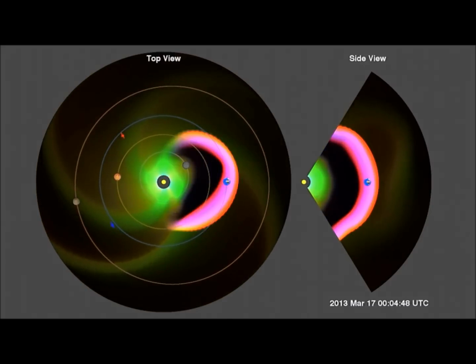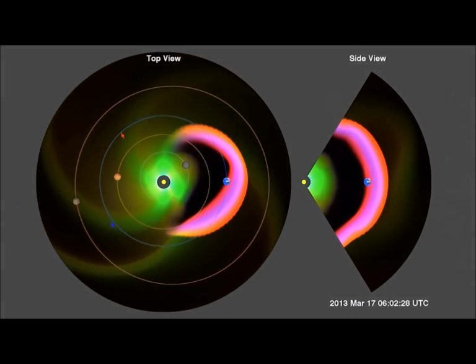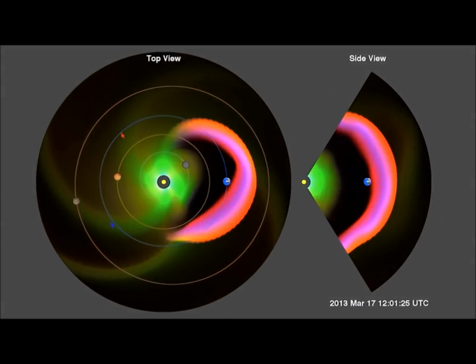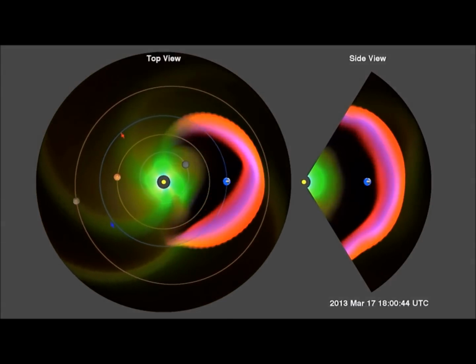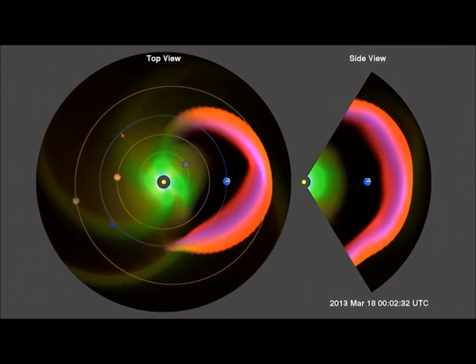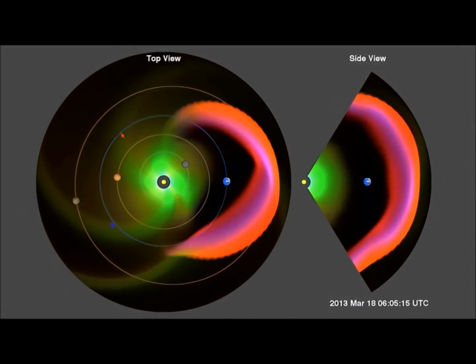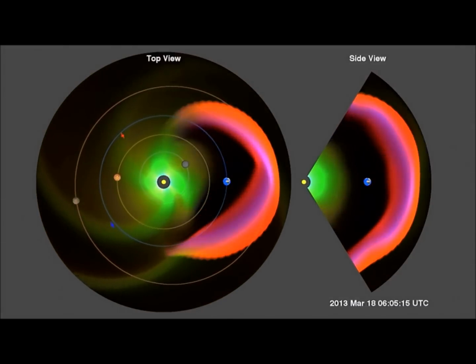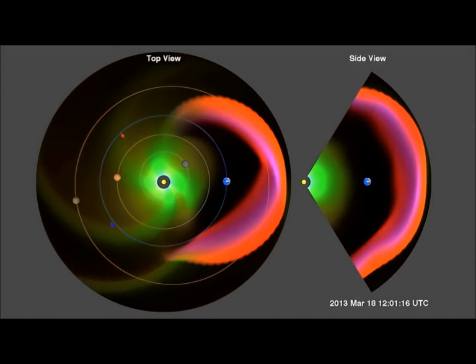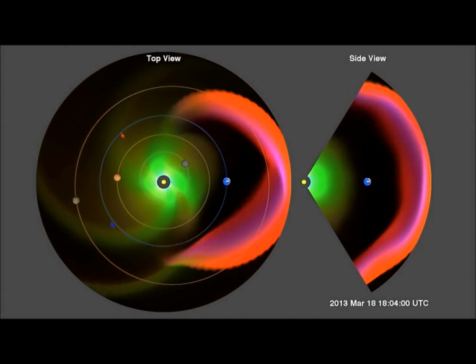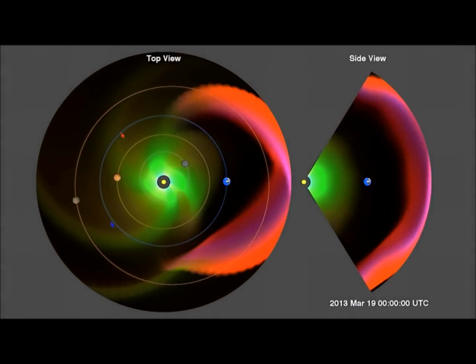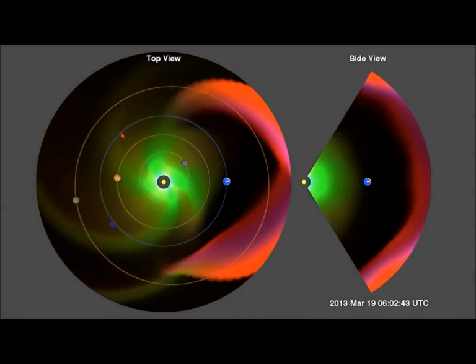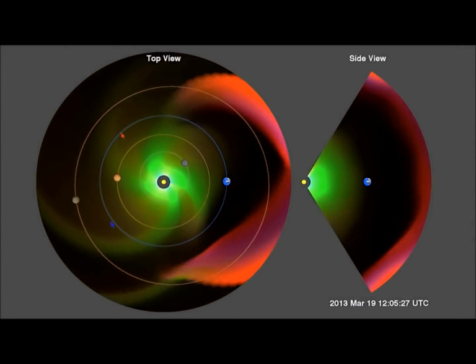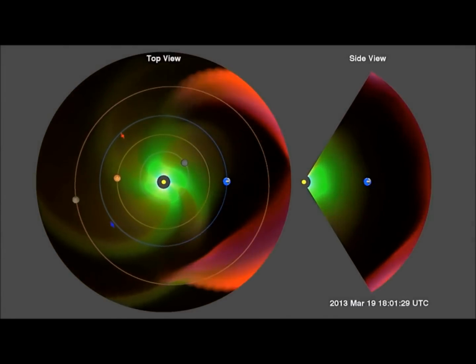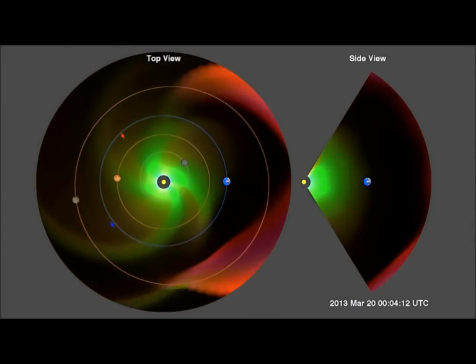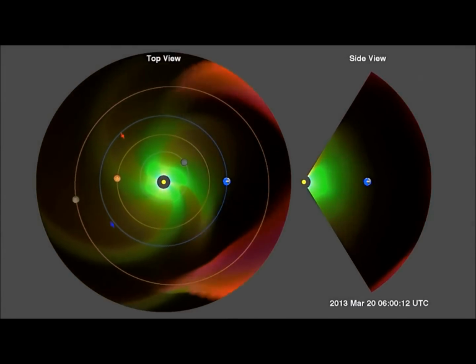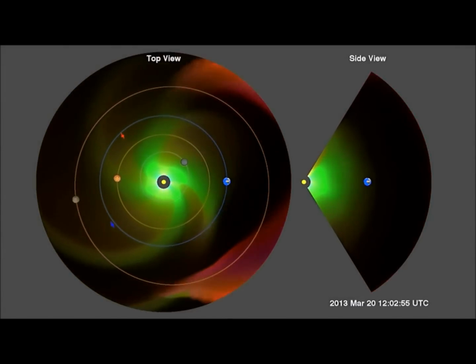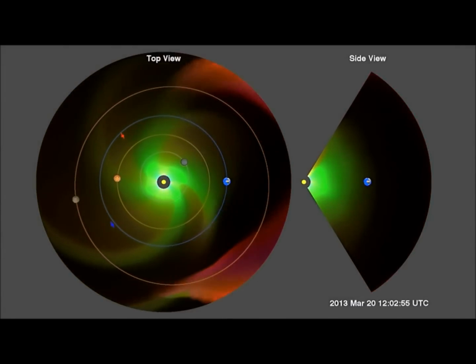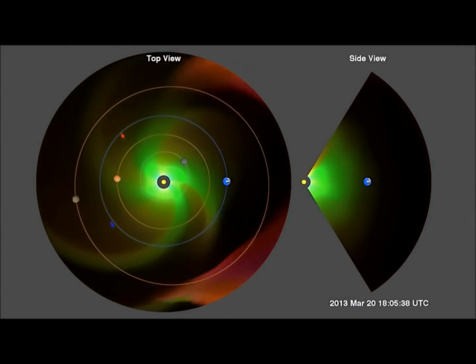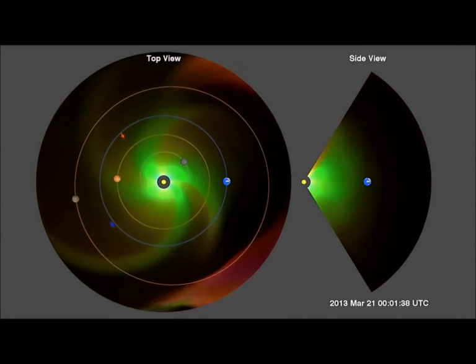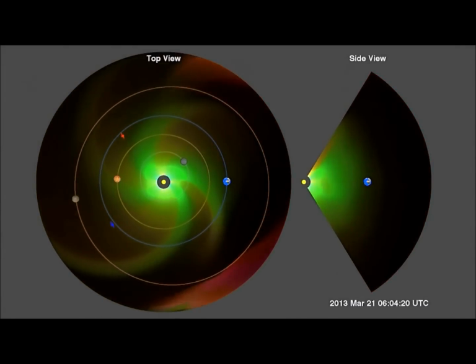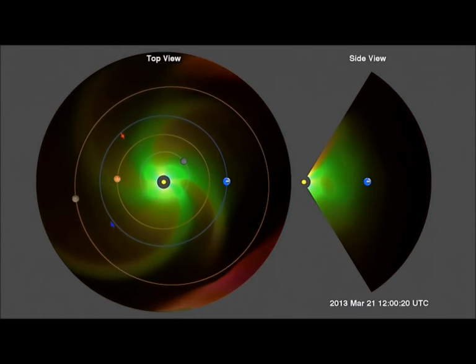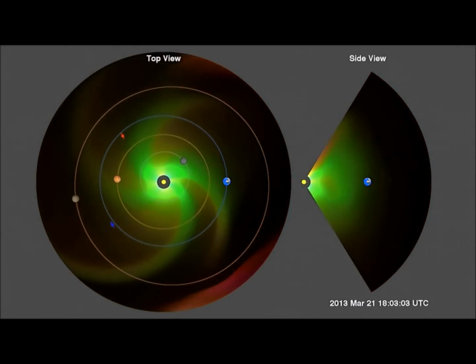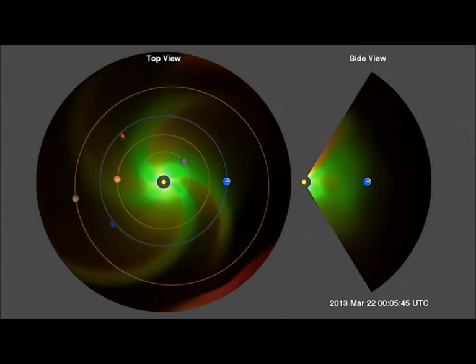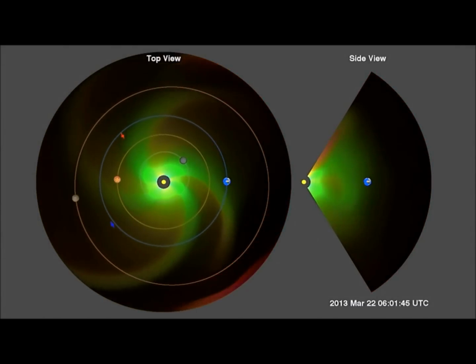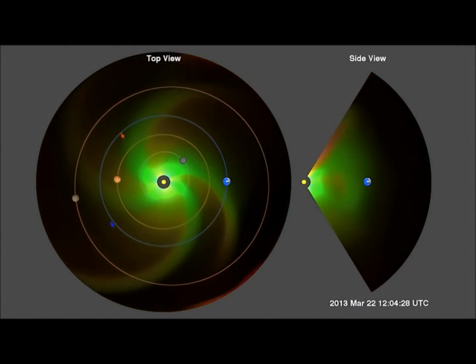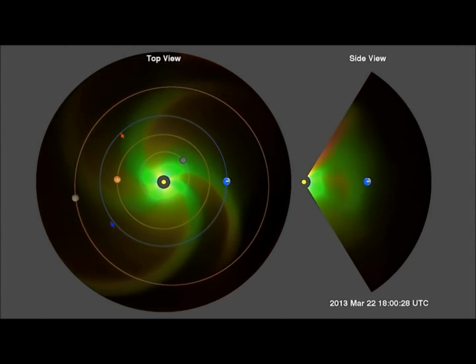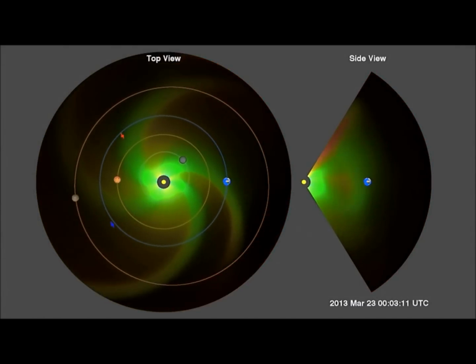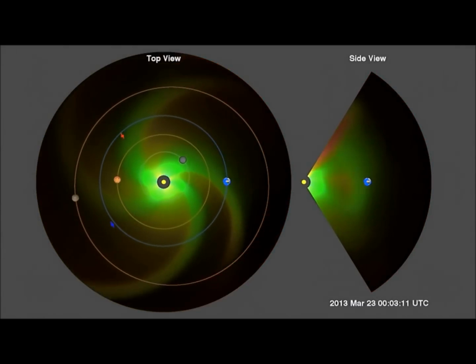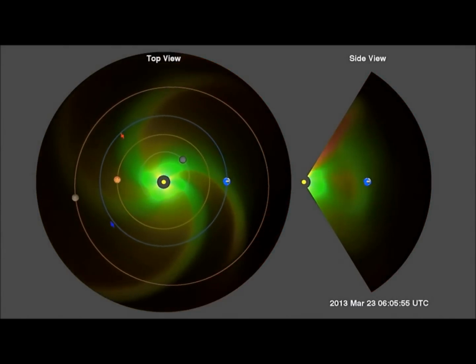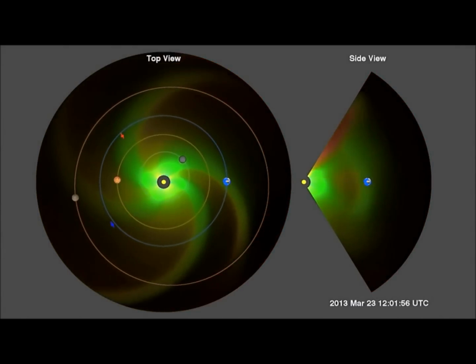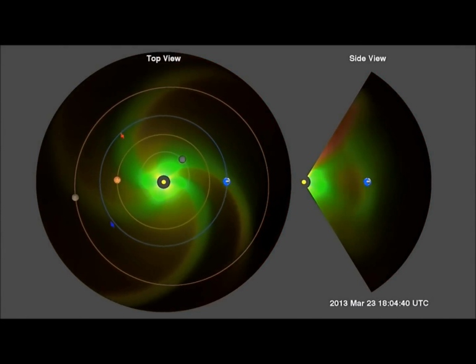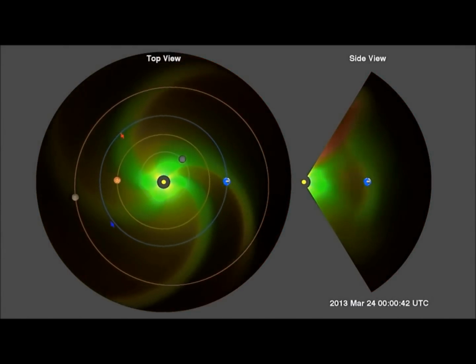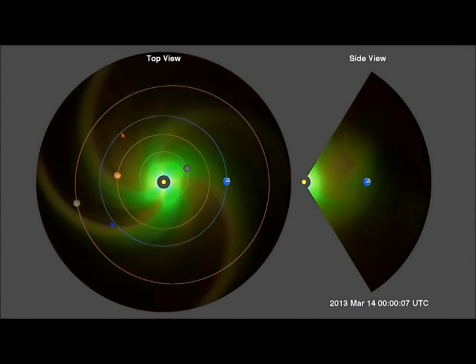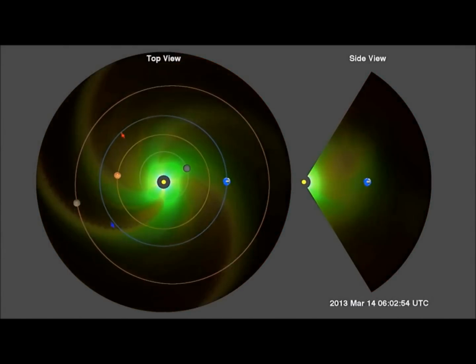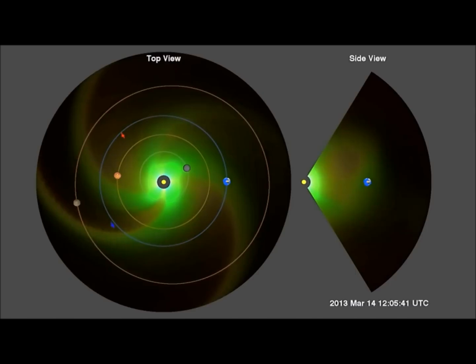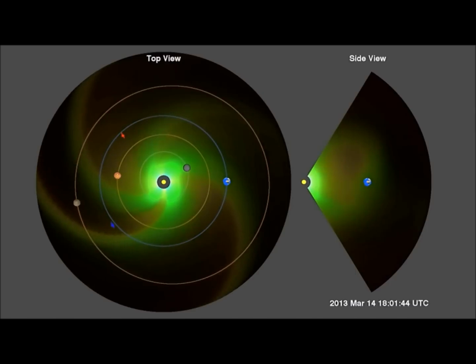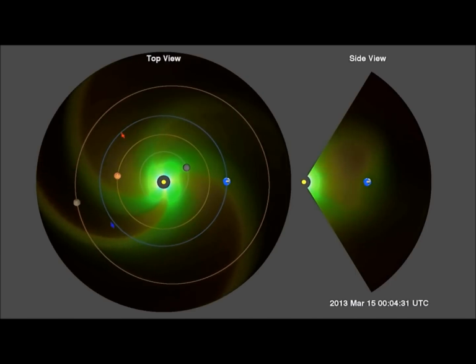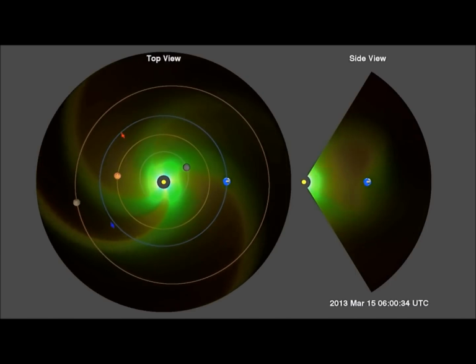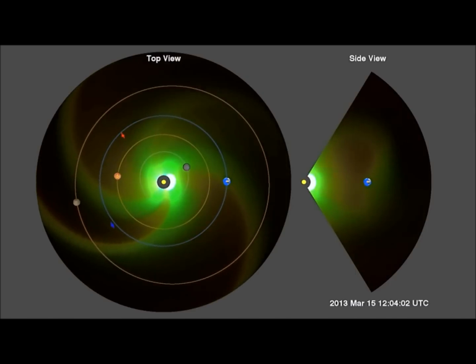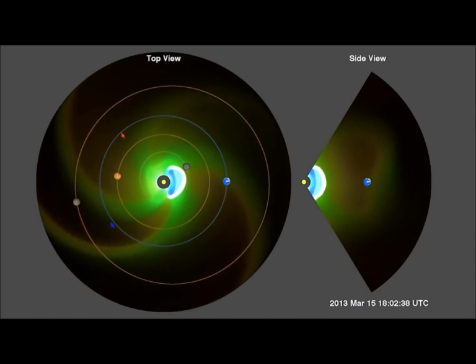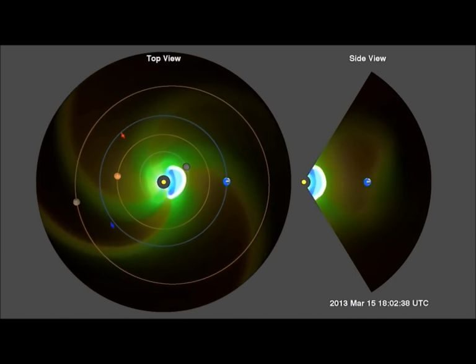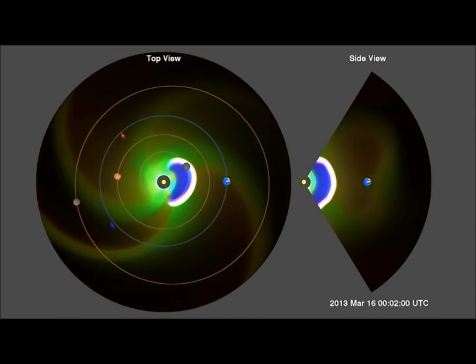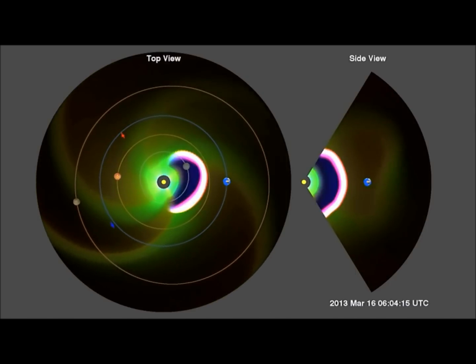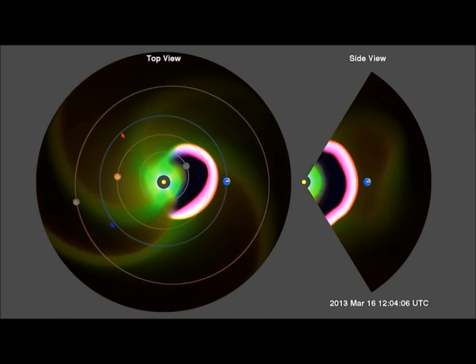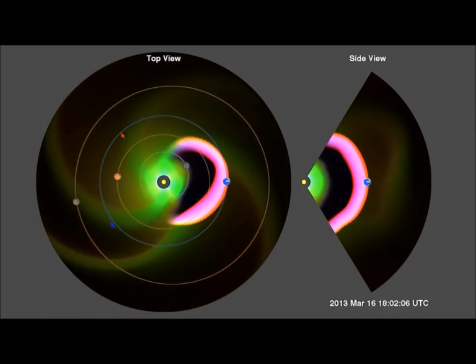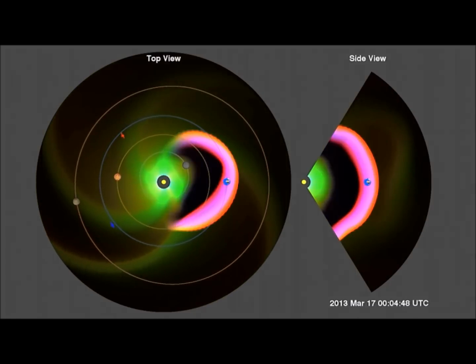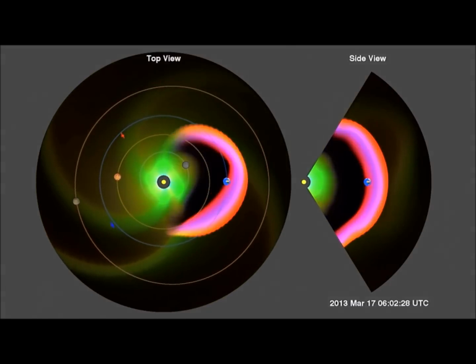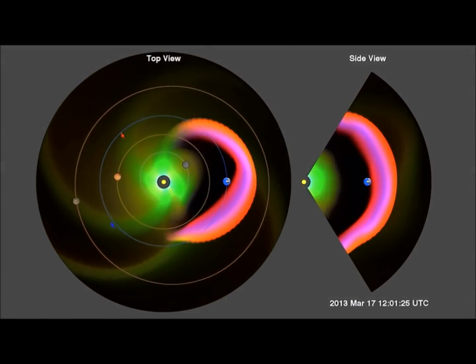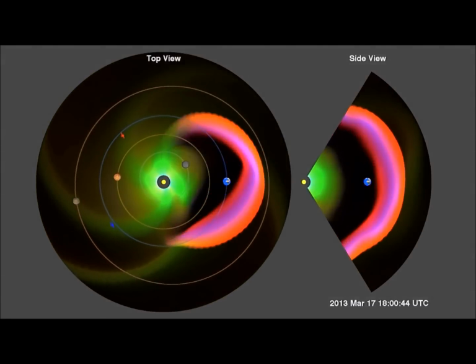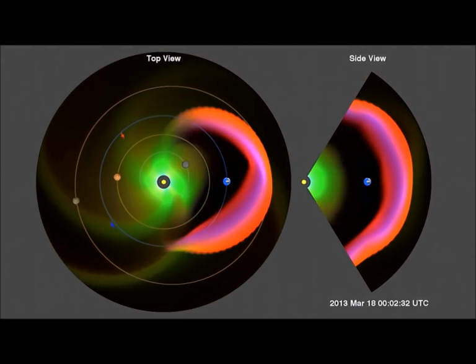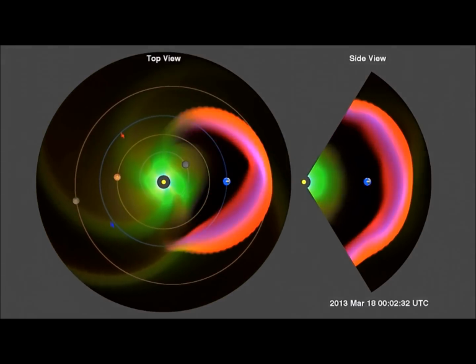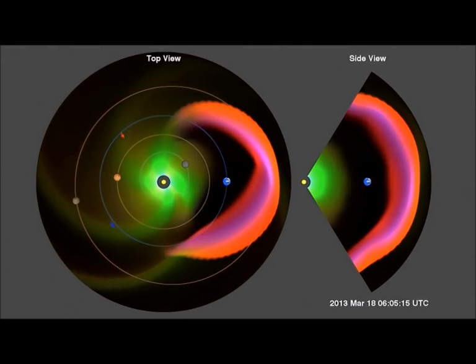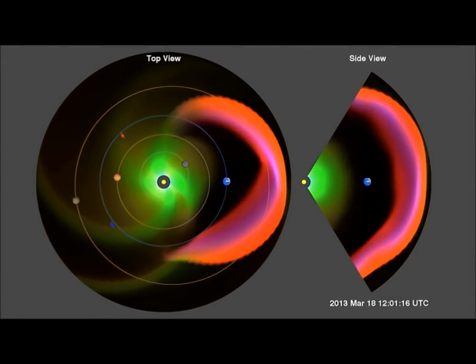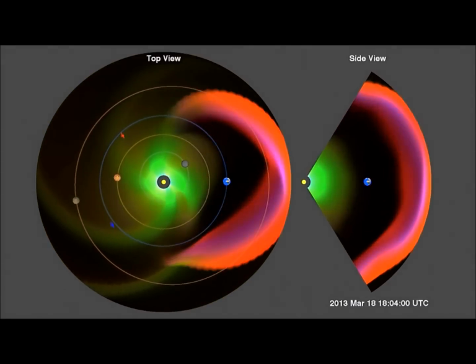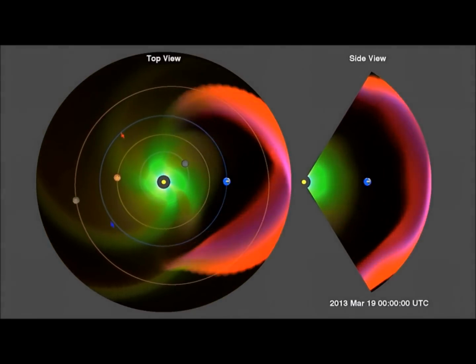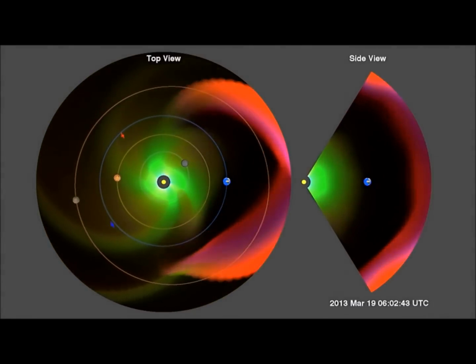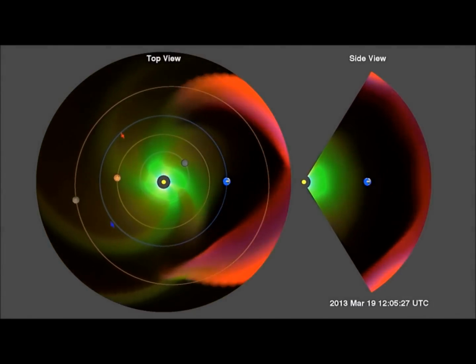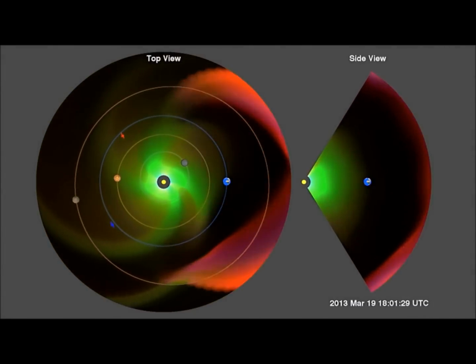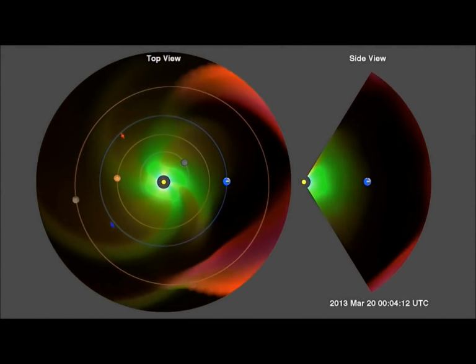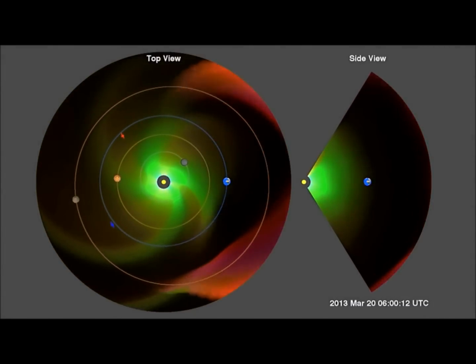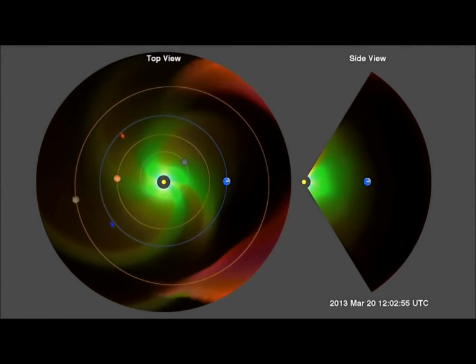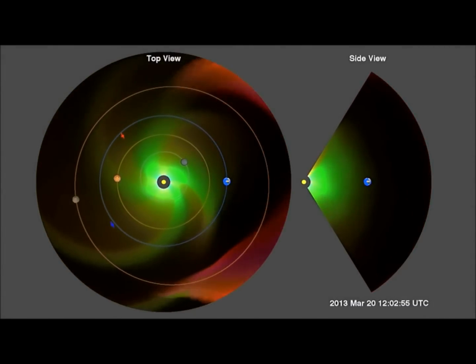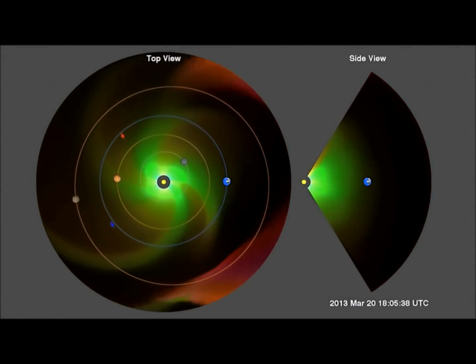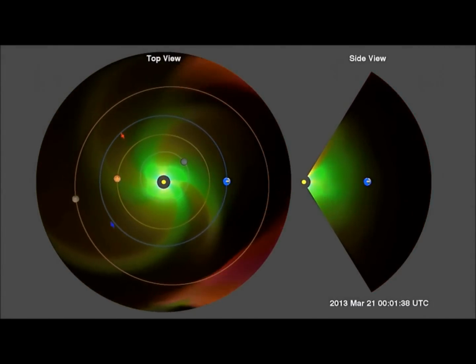As seen here on the ENLIL spiral, both solar flares and CMEs are recorded and monitored in order to prepare for any possible geomagnetic and electrical interference.